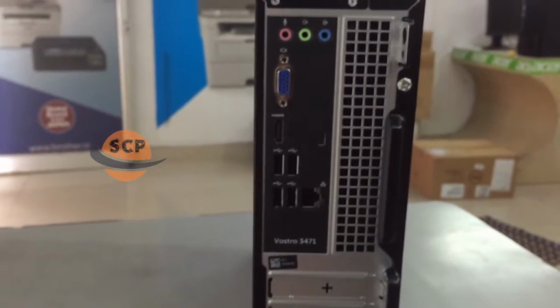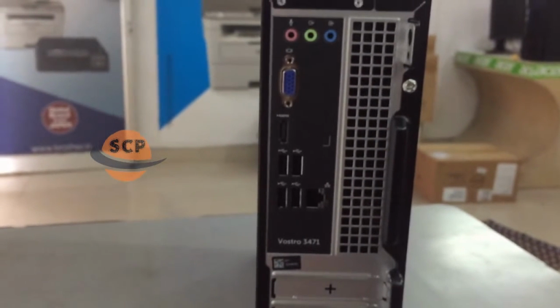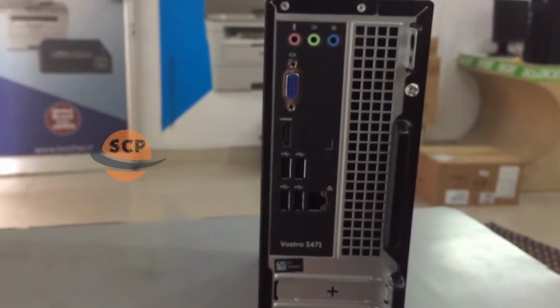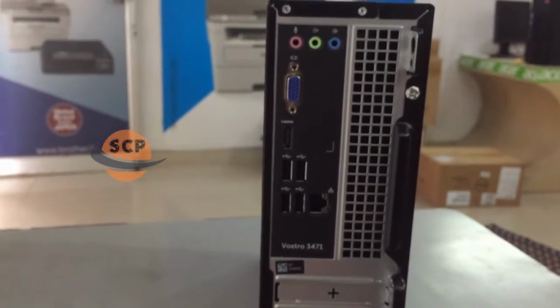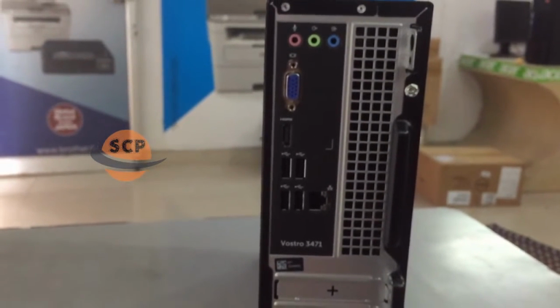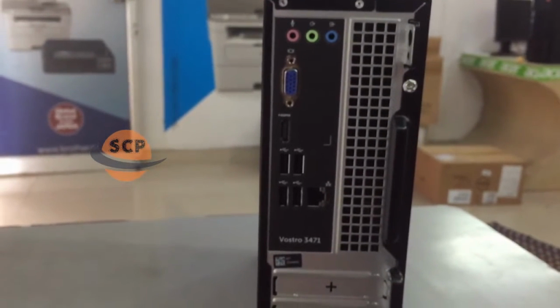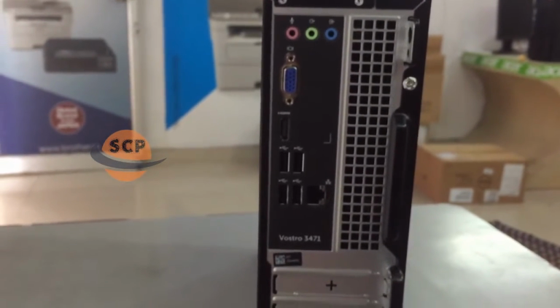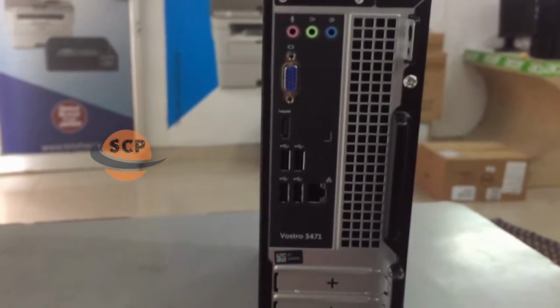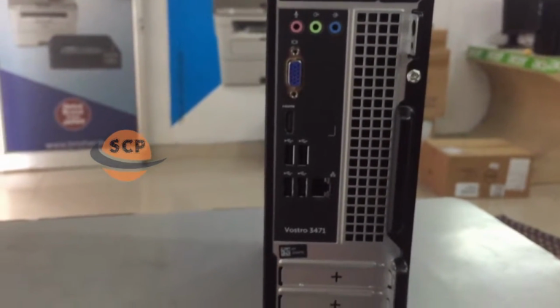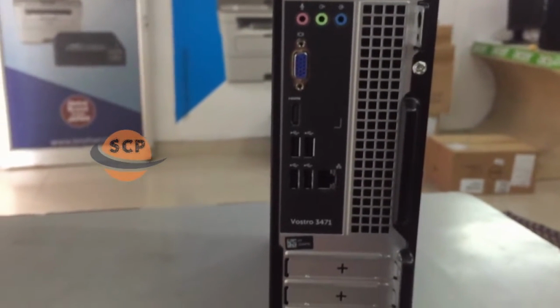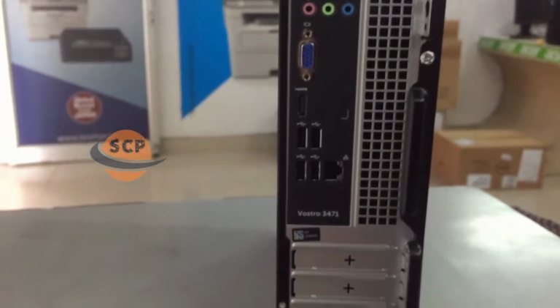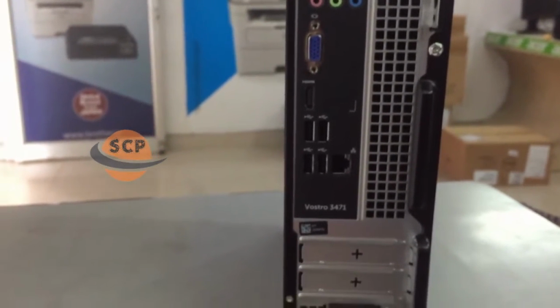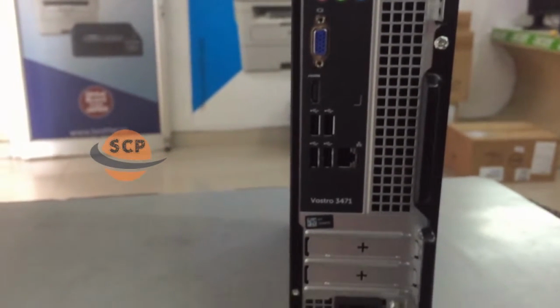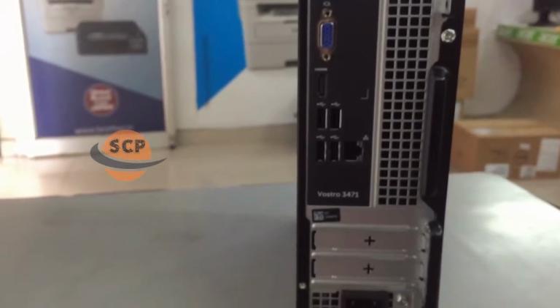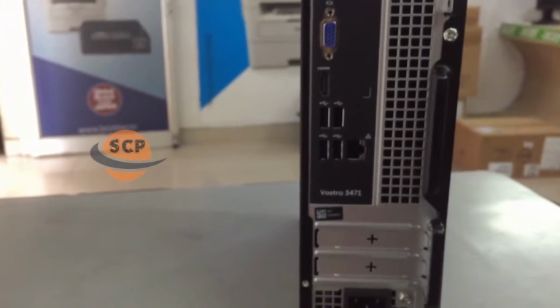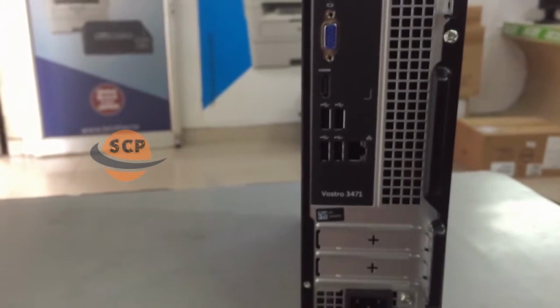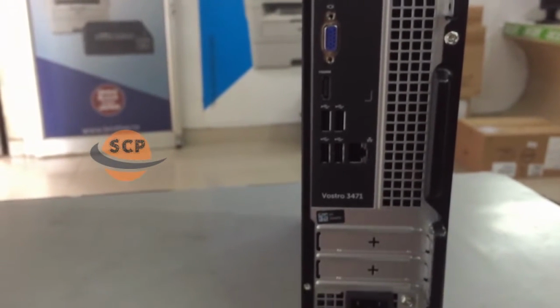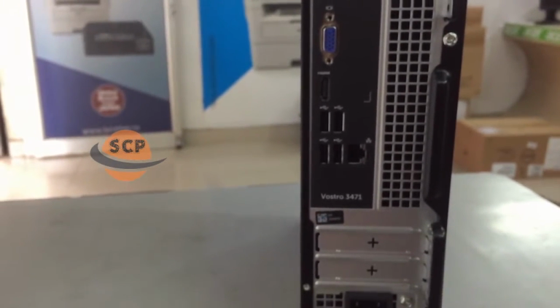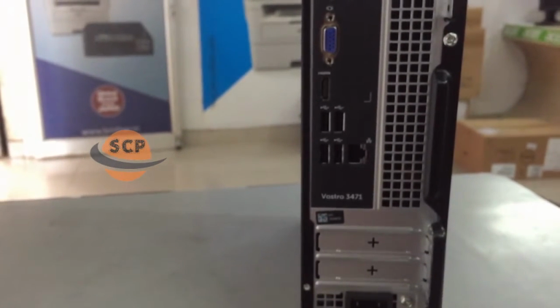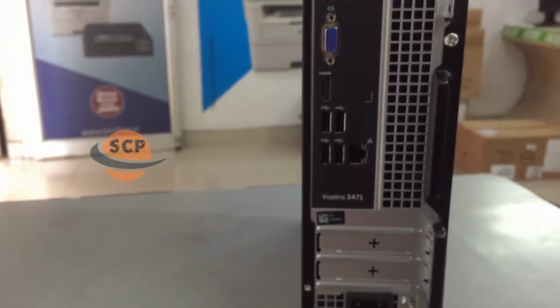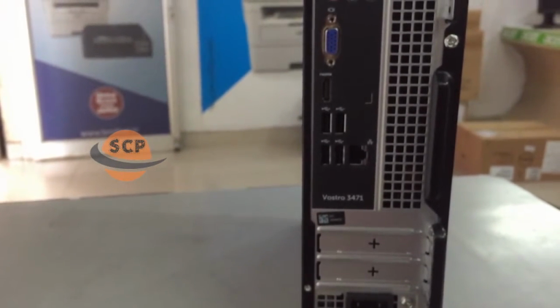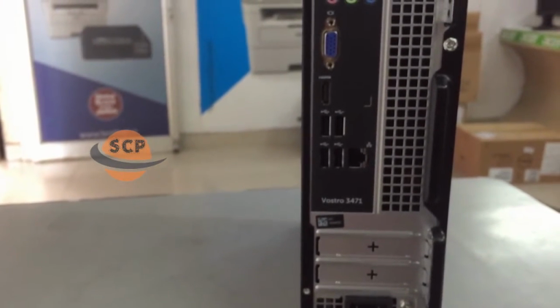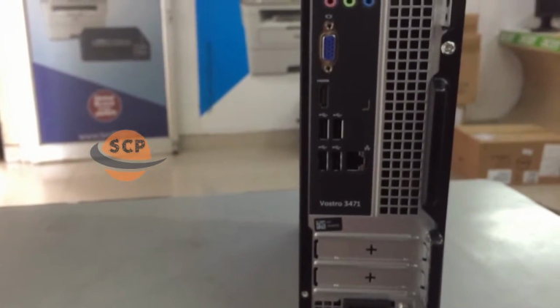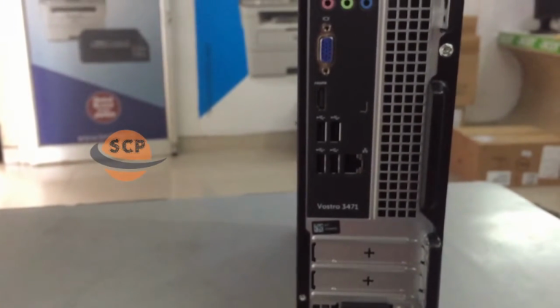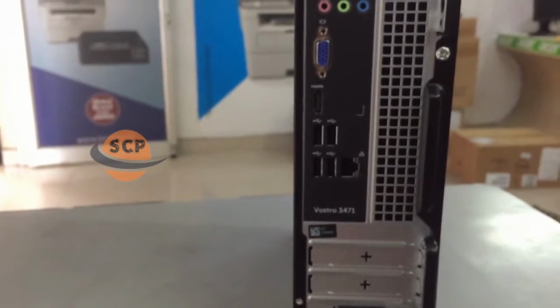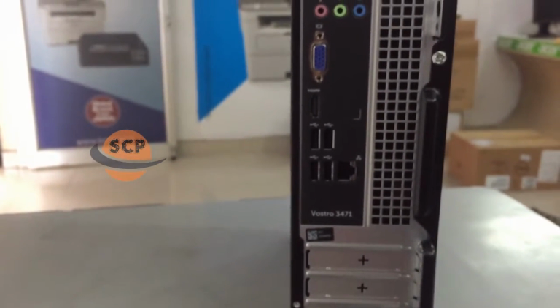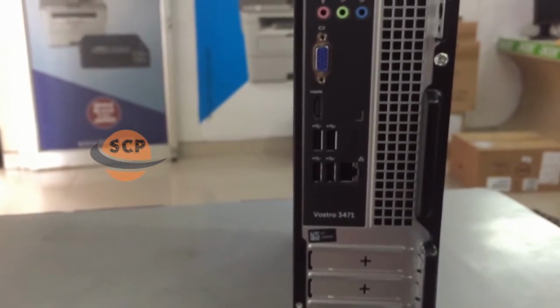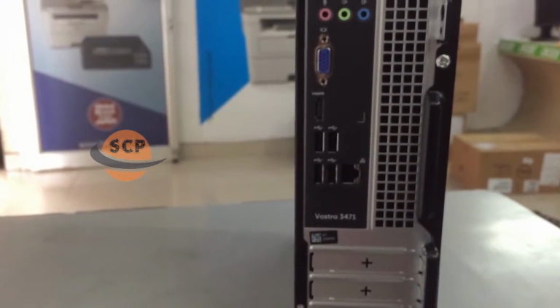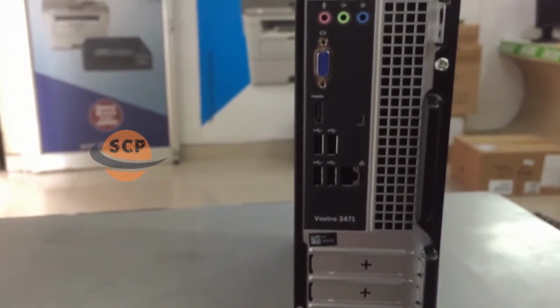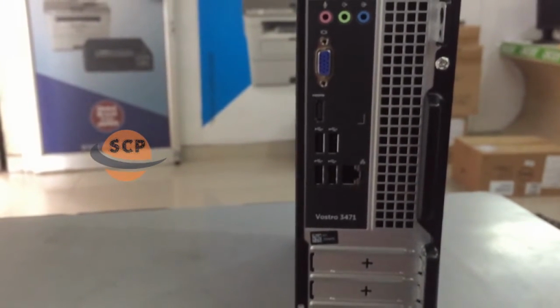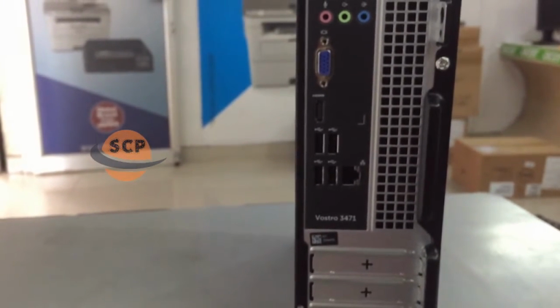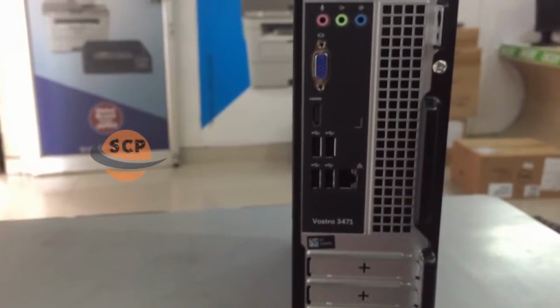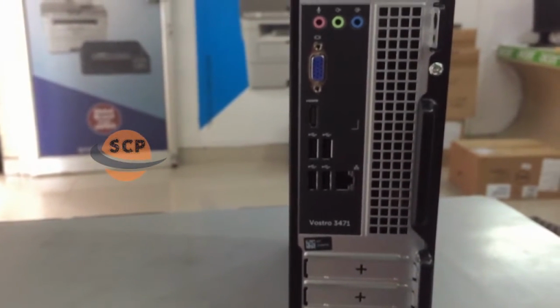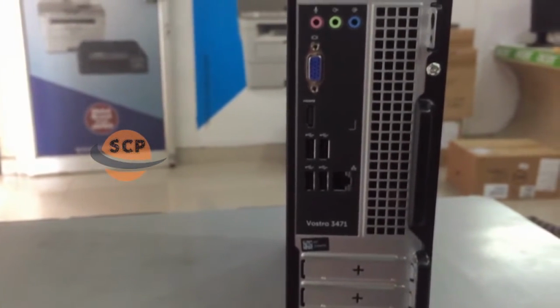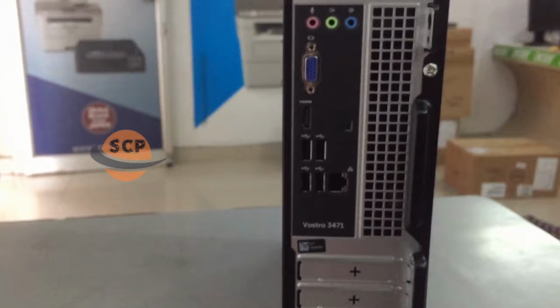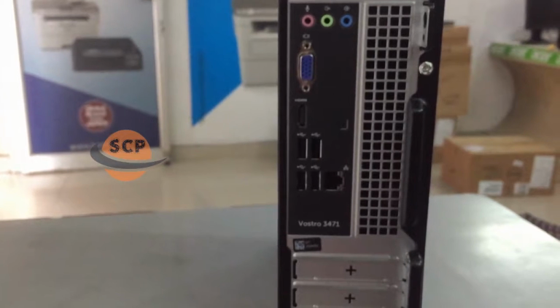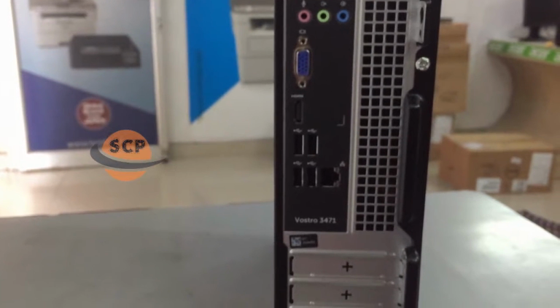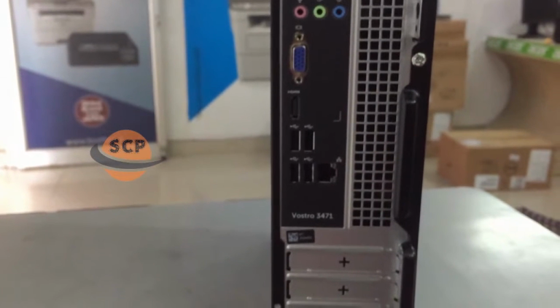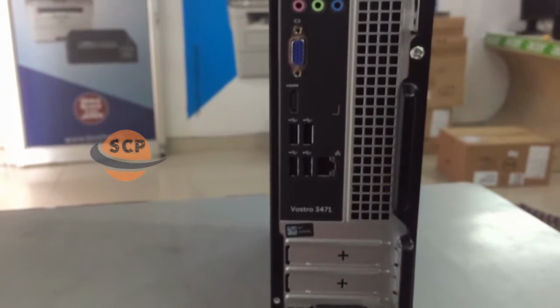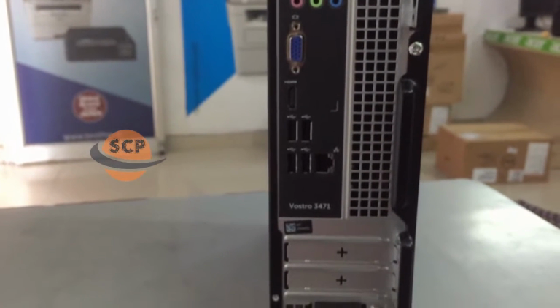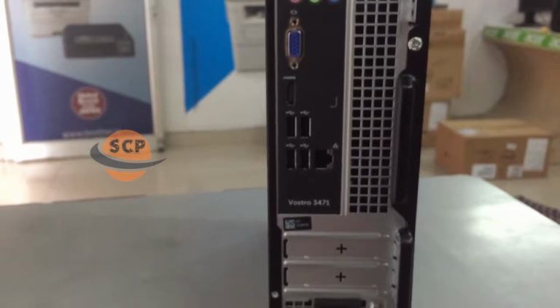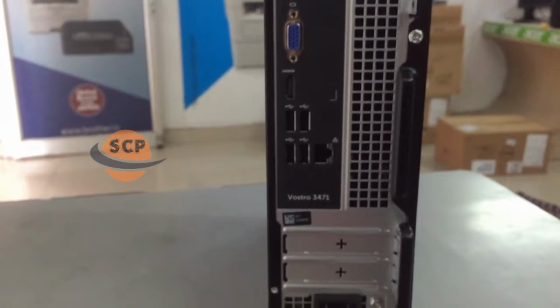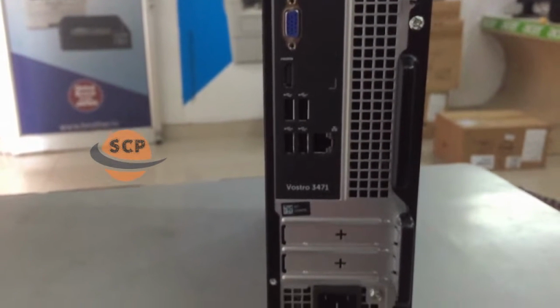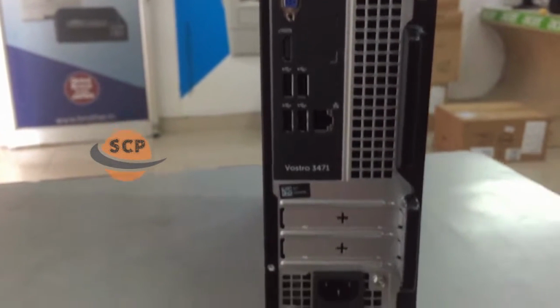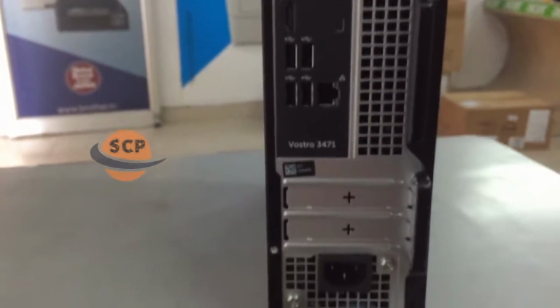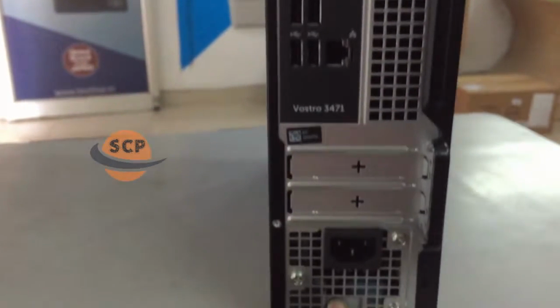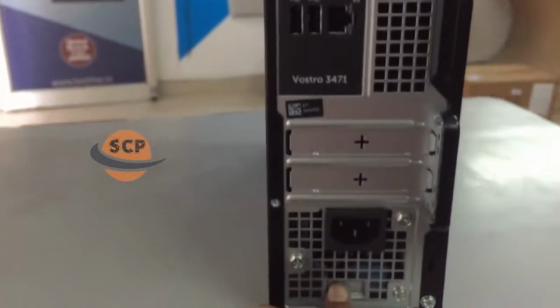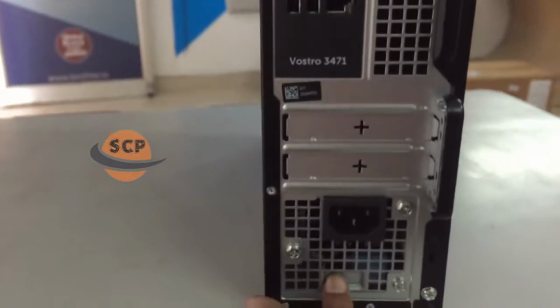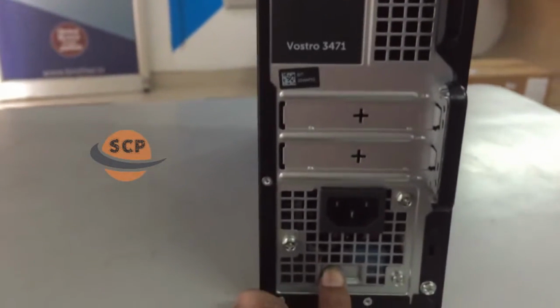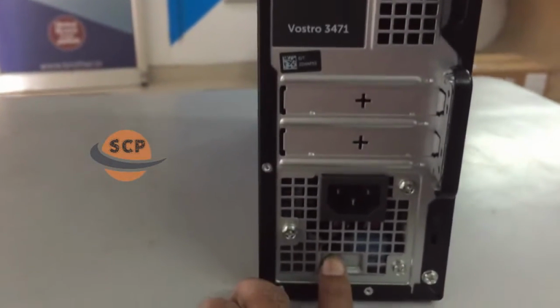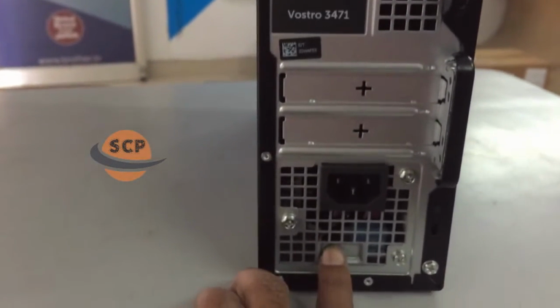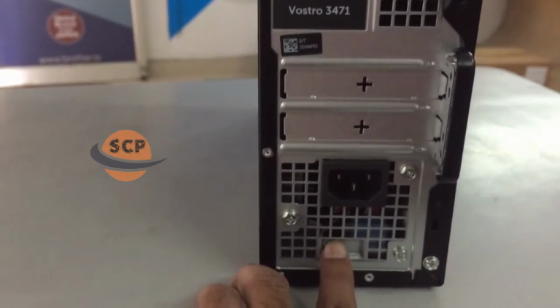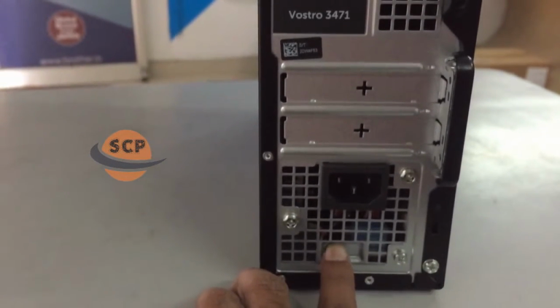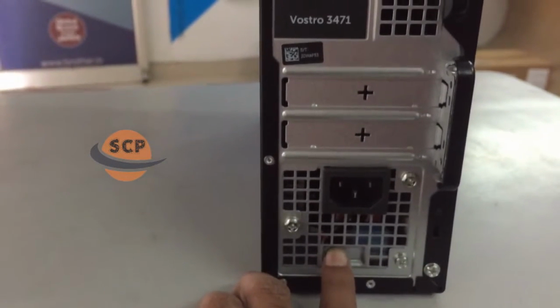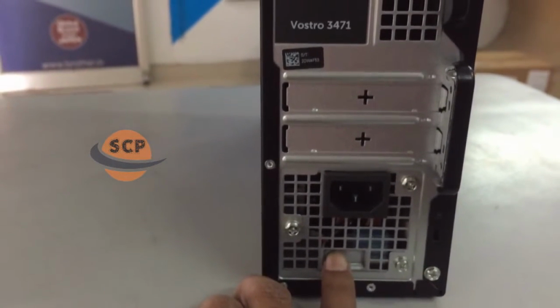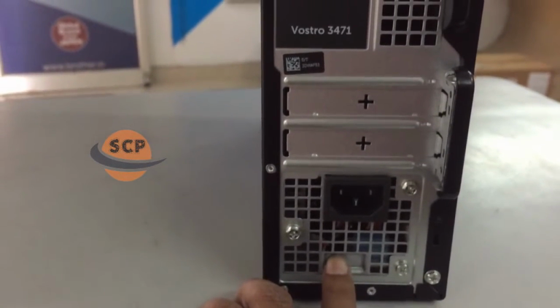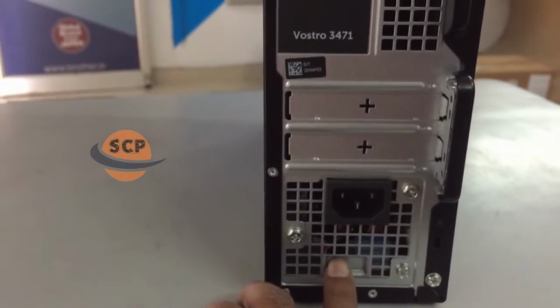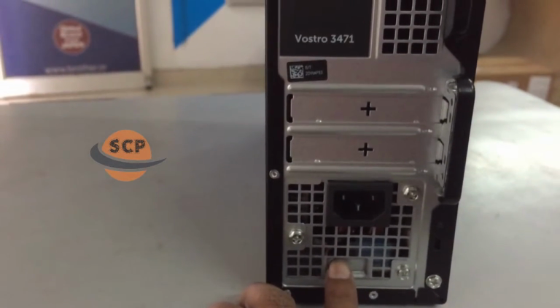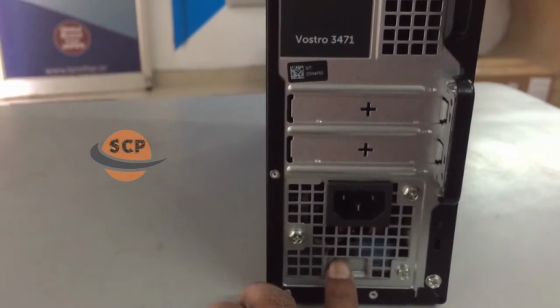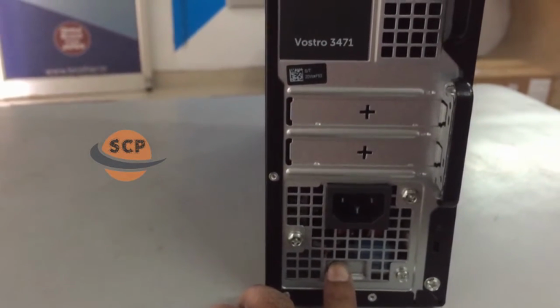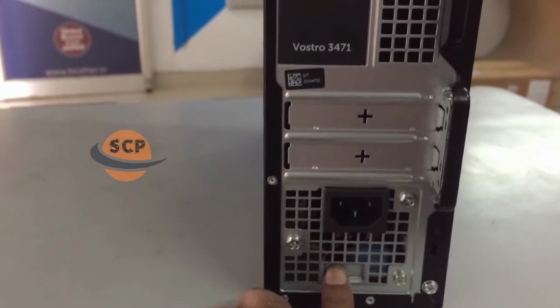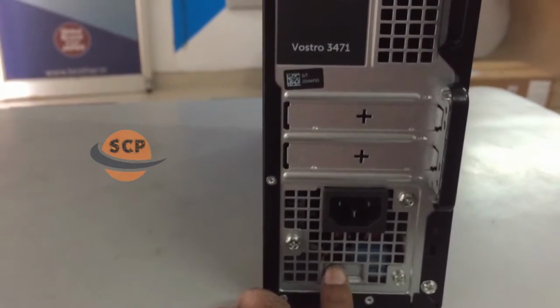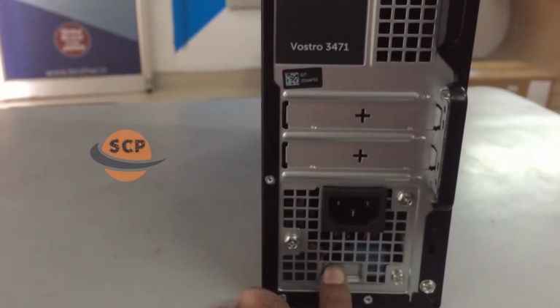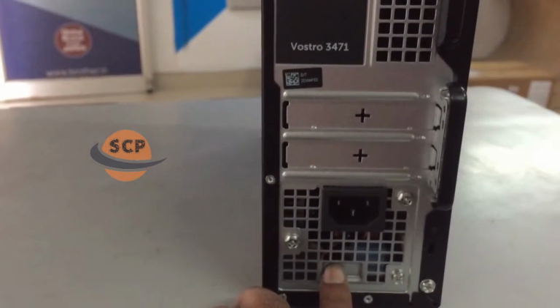On the backside we have four USB ports, one LAN port, one HDMI port, one VGA port, and audio jacks.